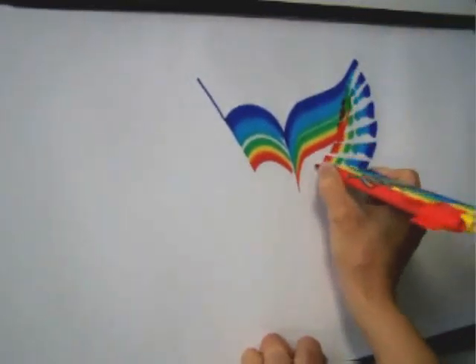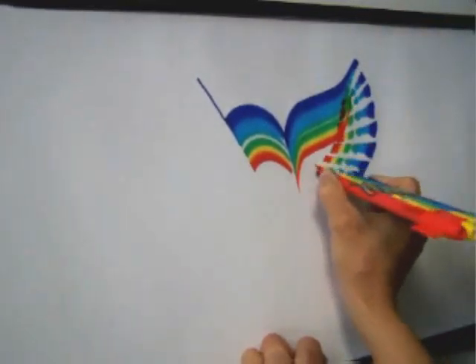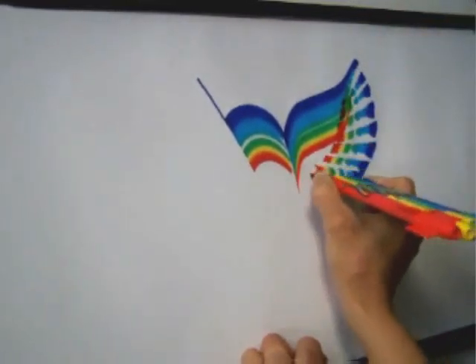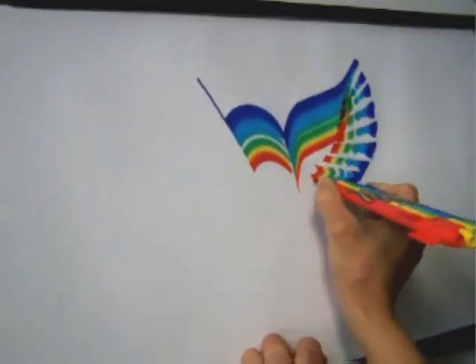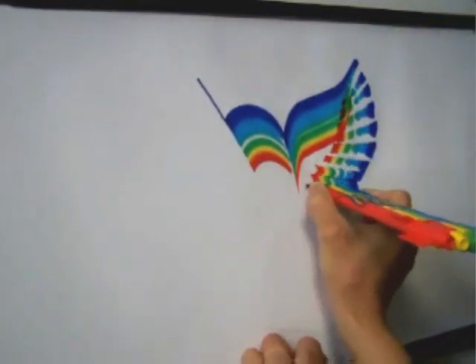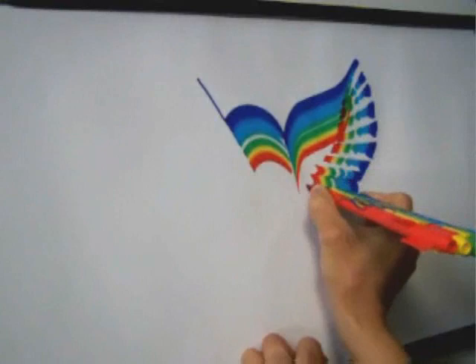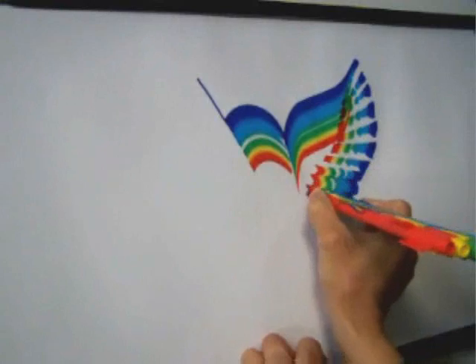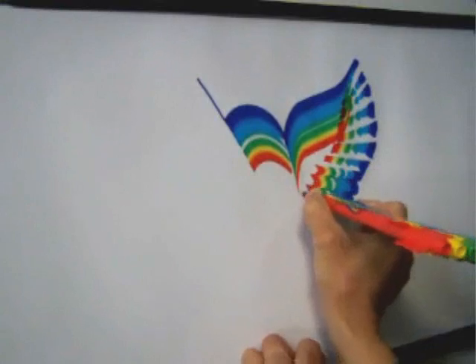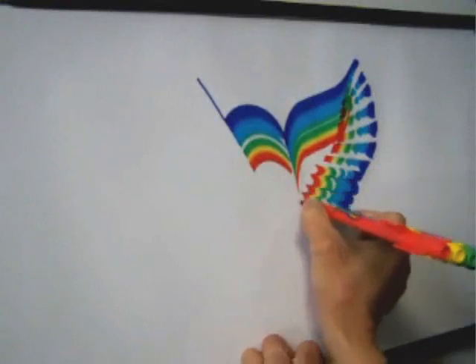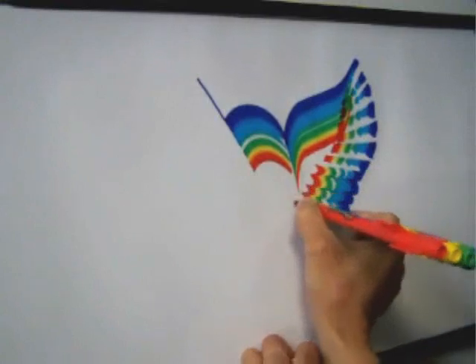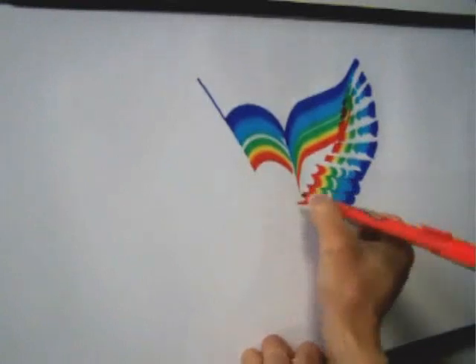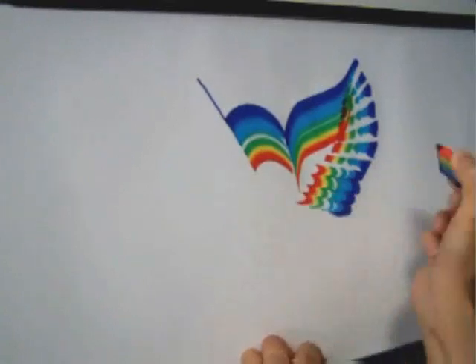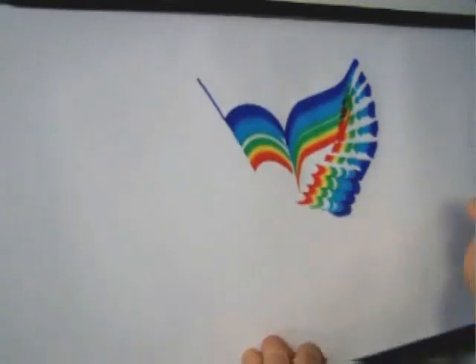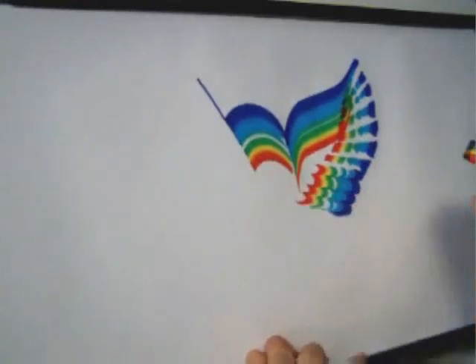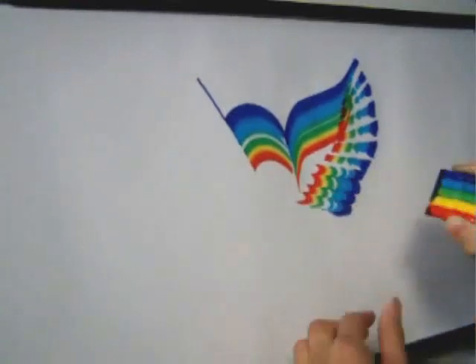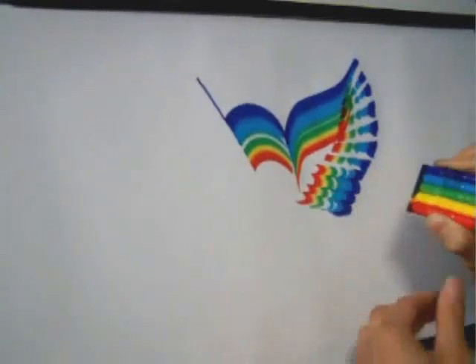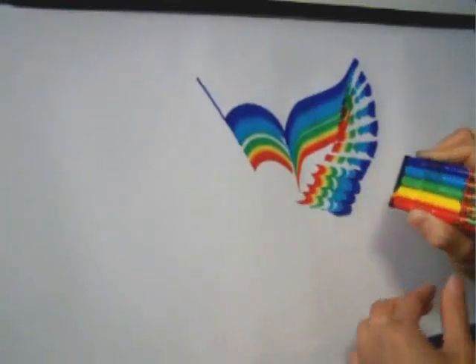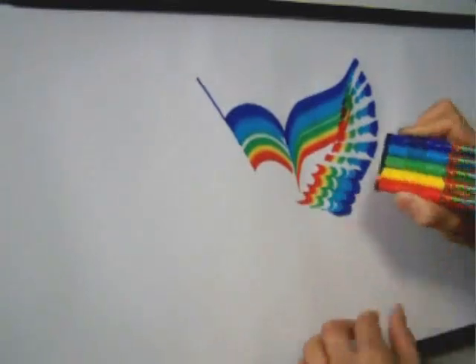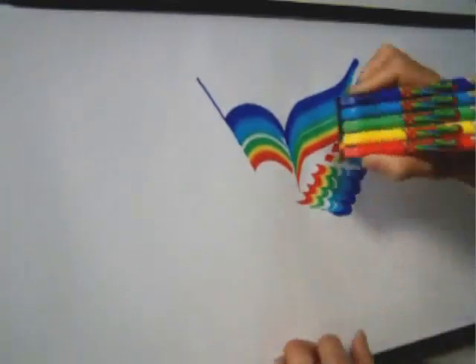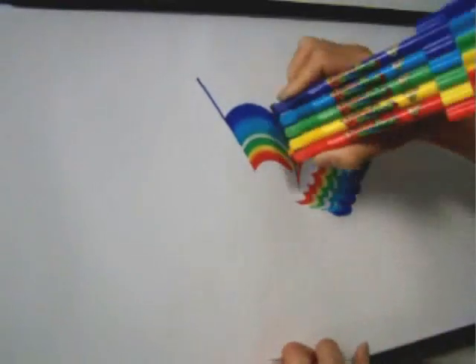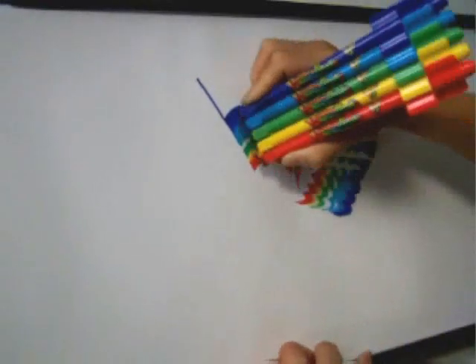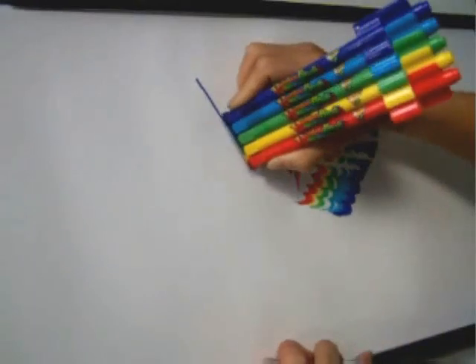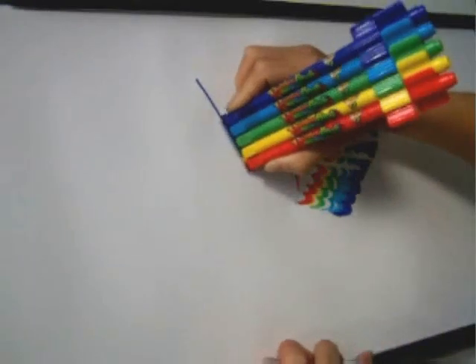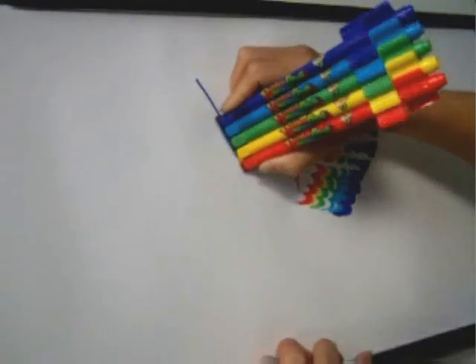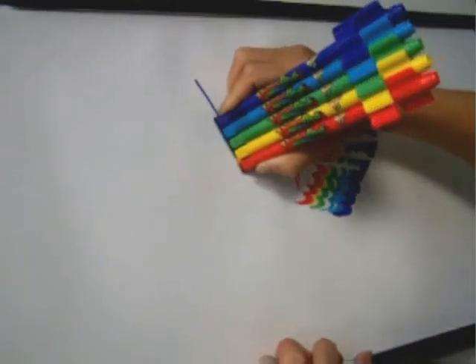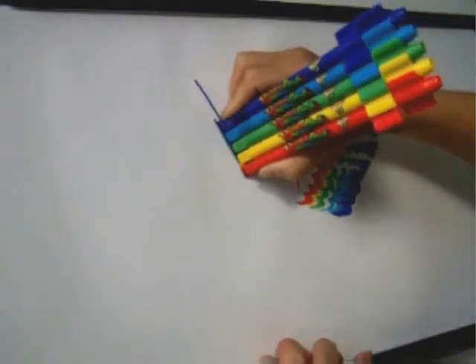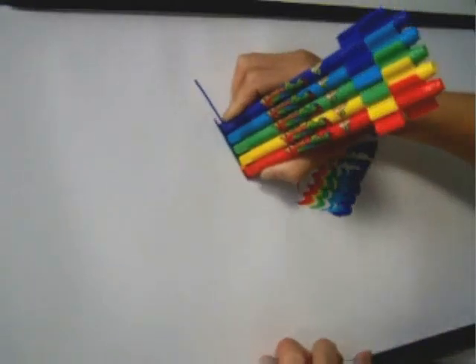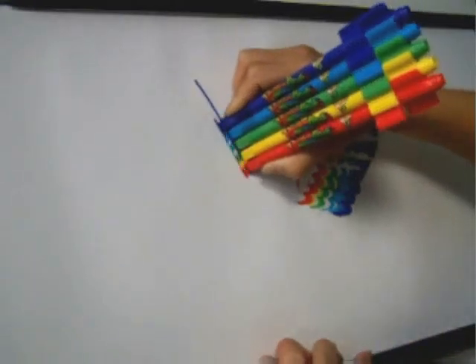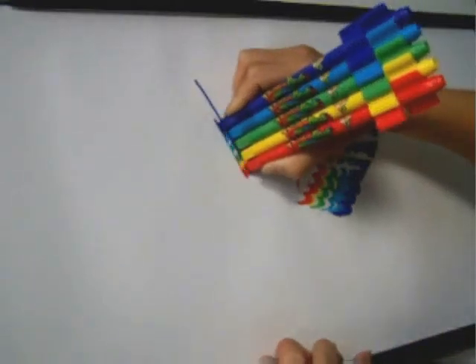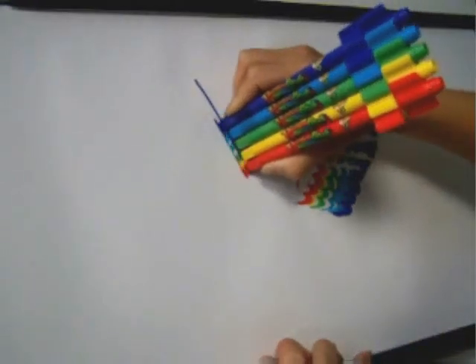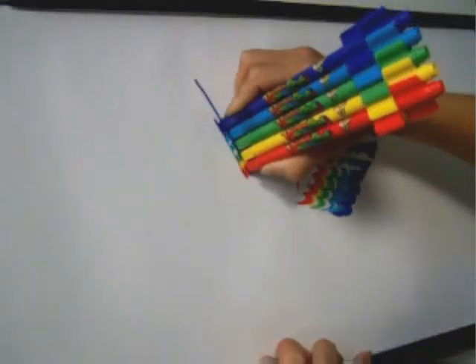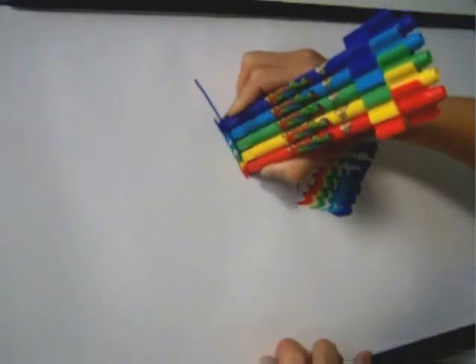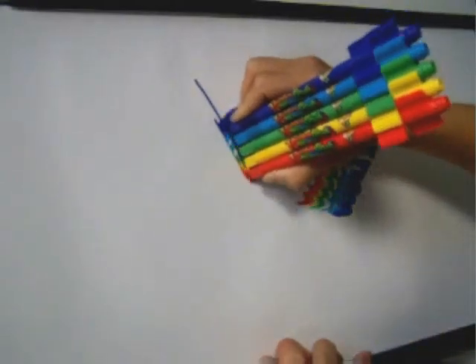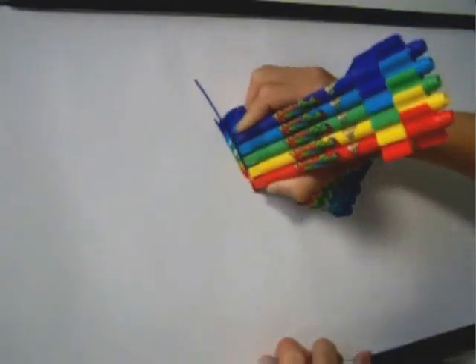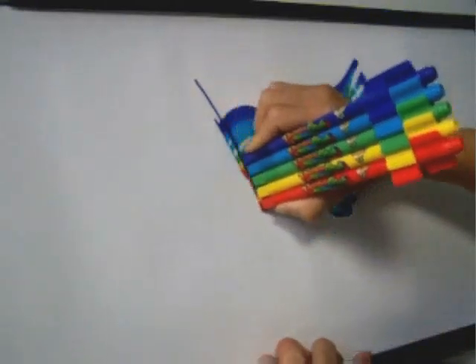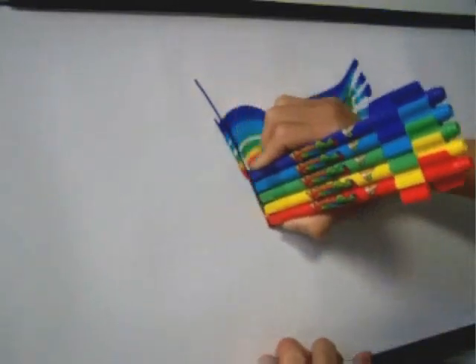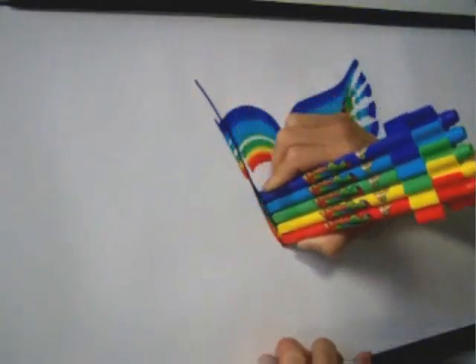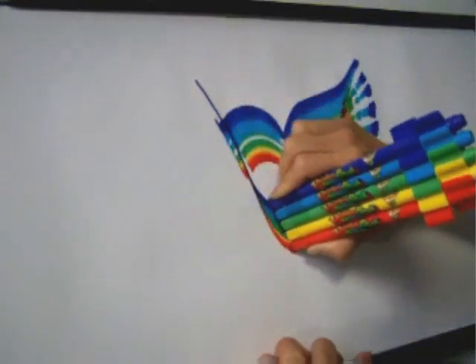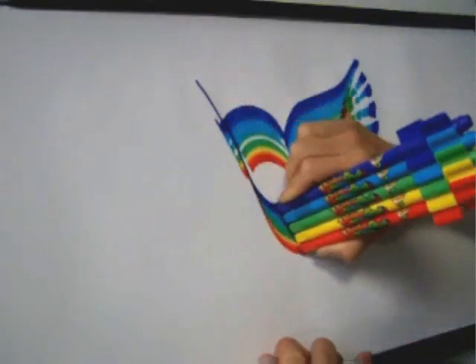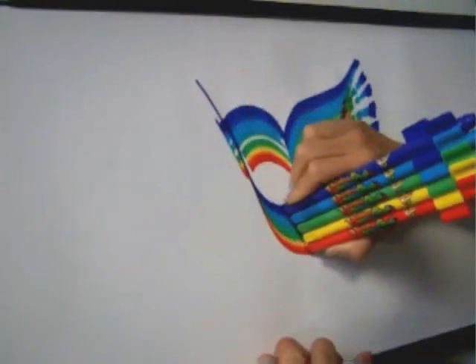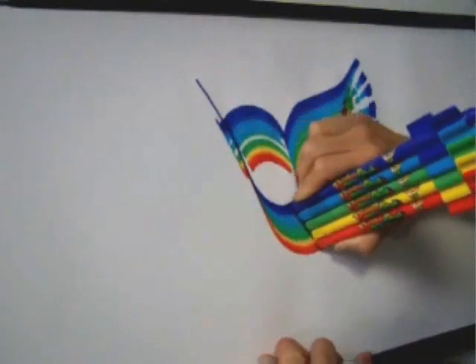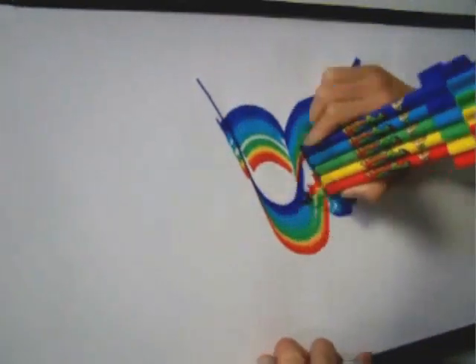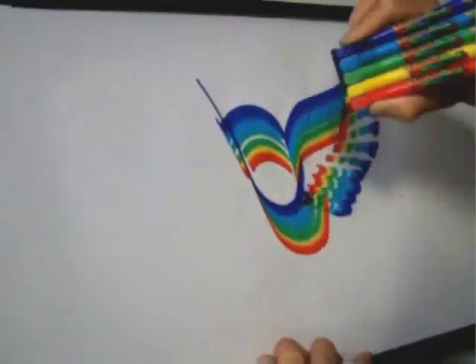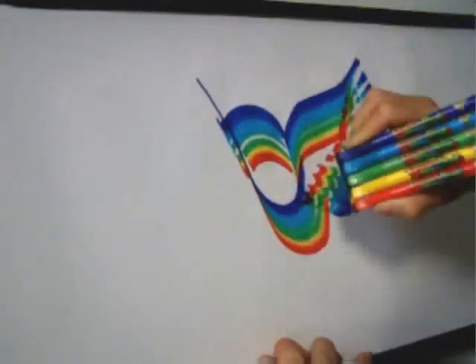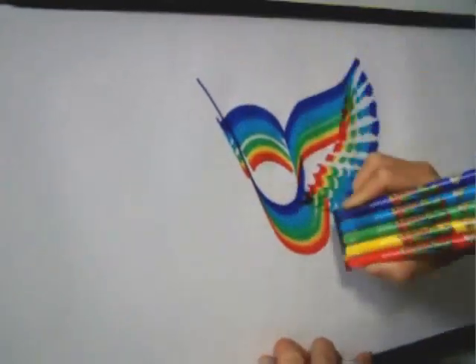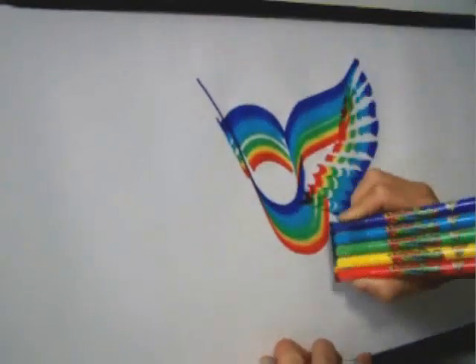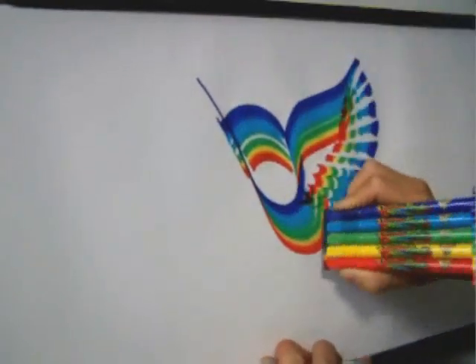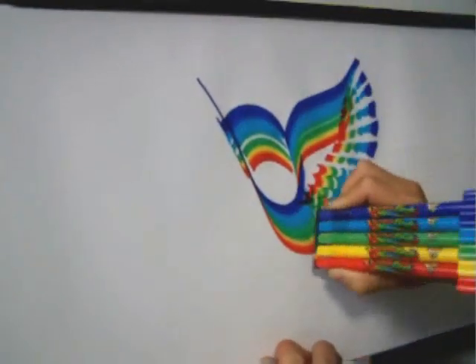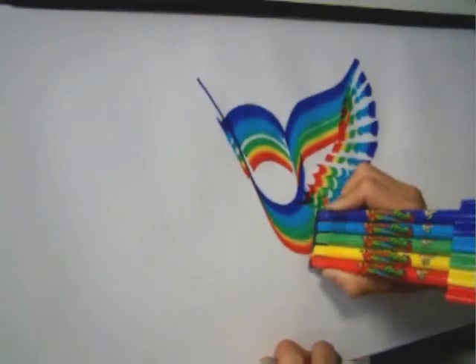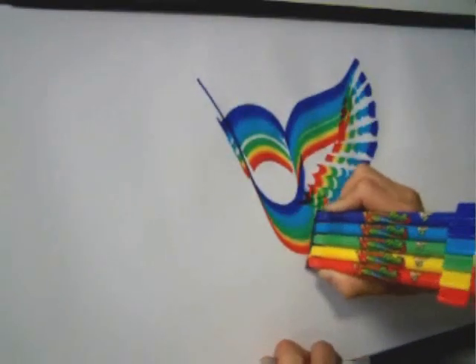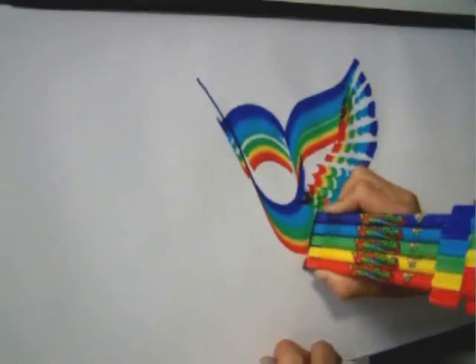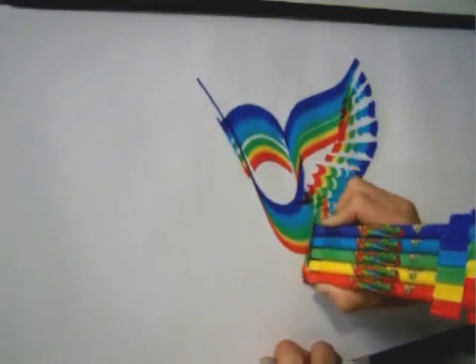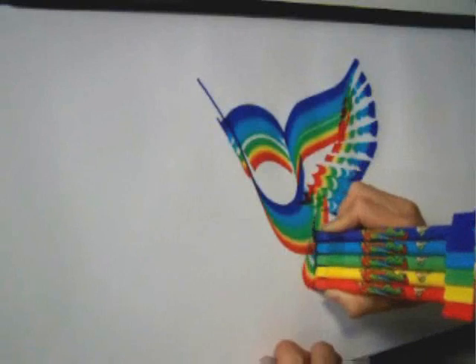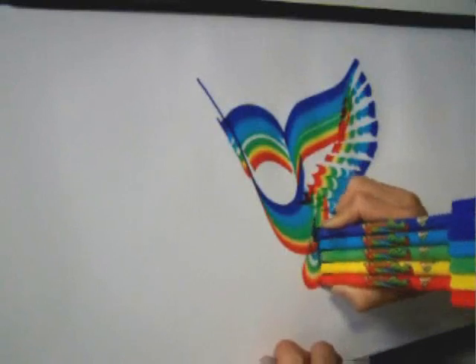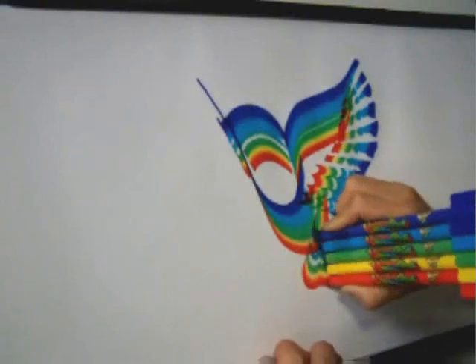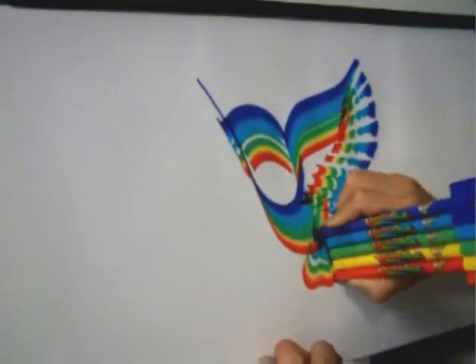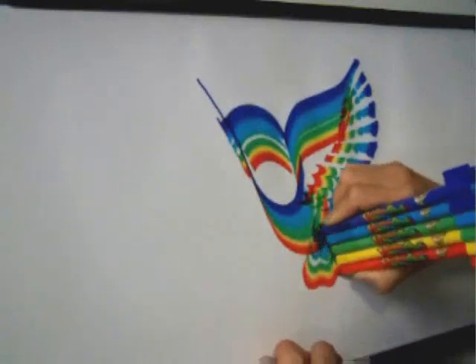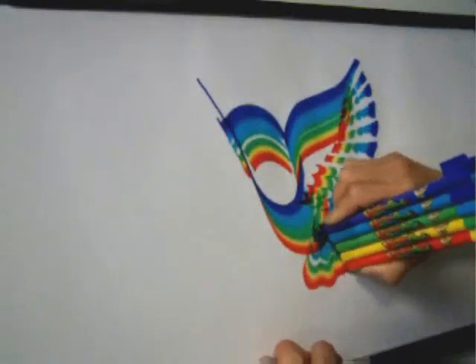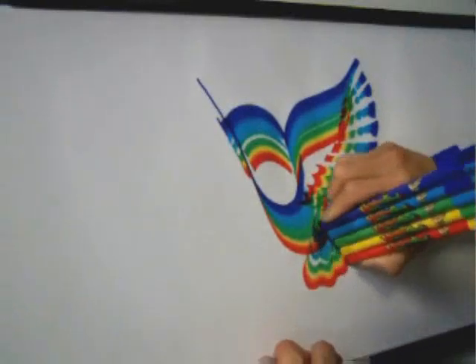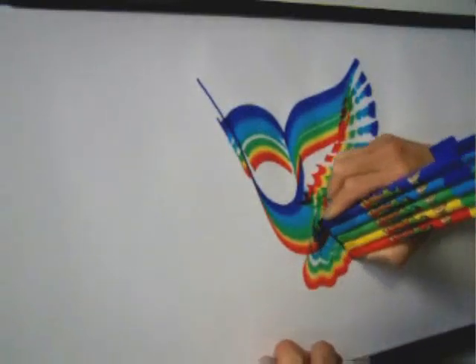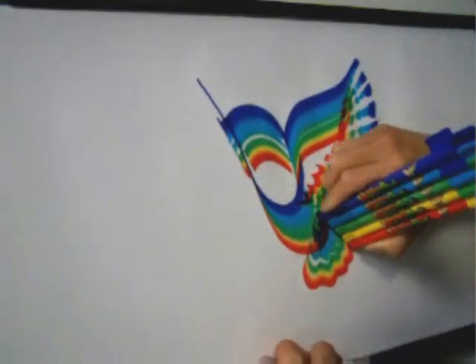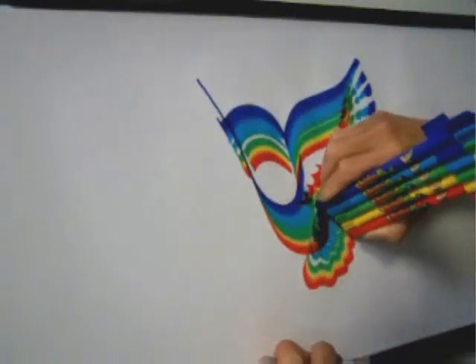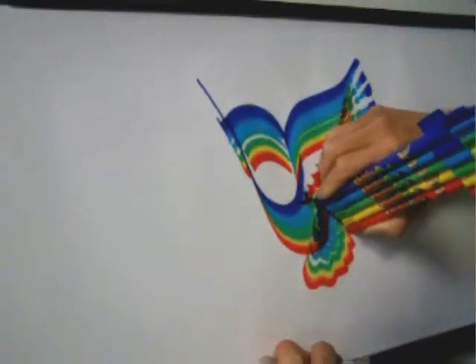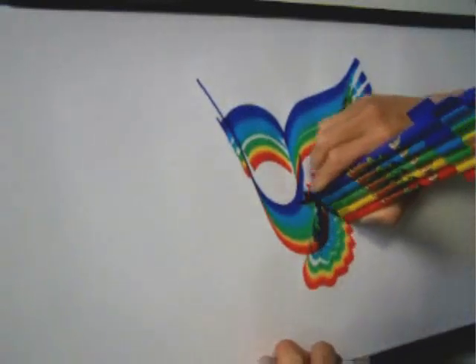Then you can do wavy ones. Draw the mouth, the chest, and the belly. Draw in tail feathers.